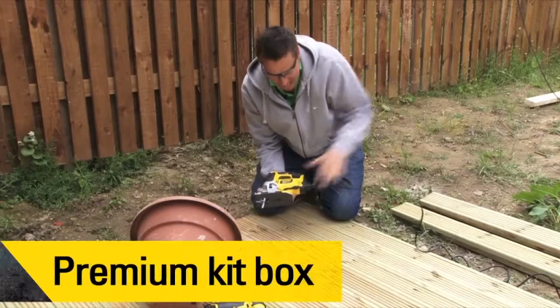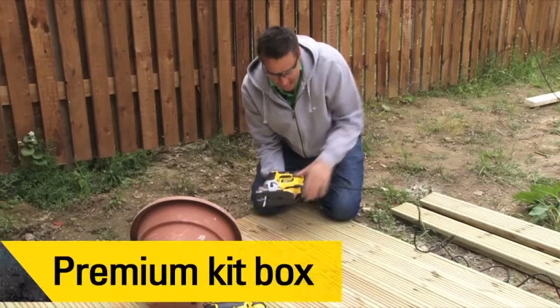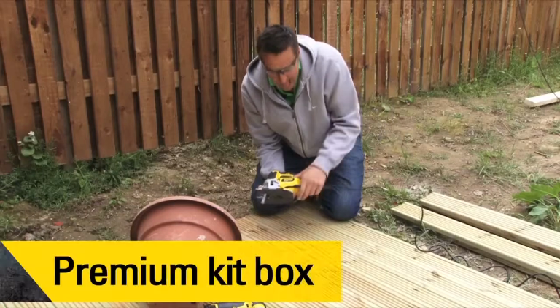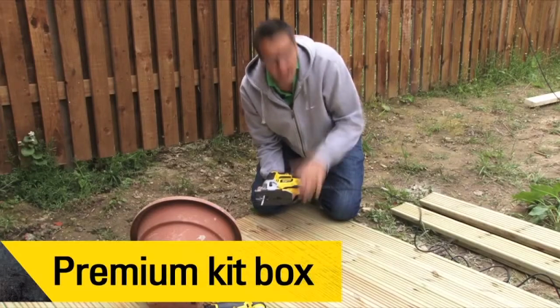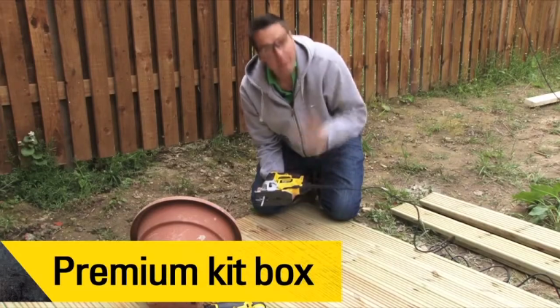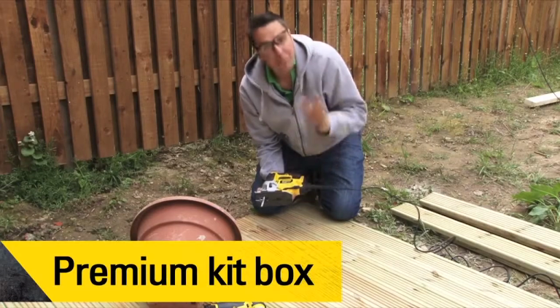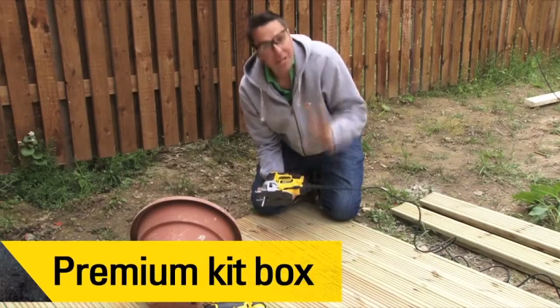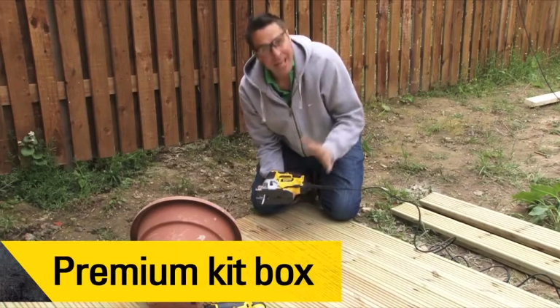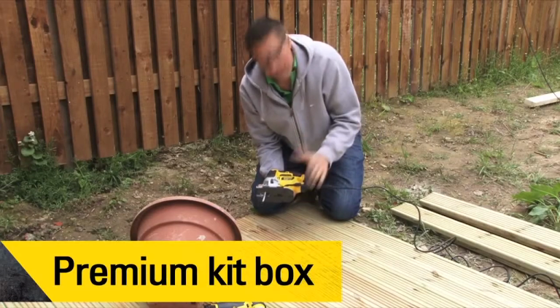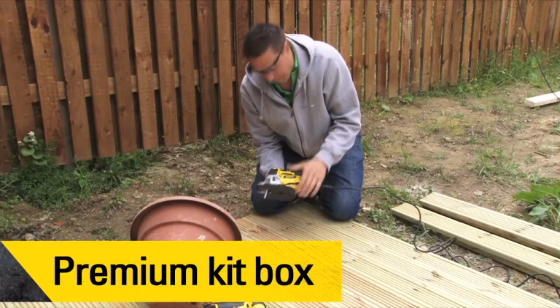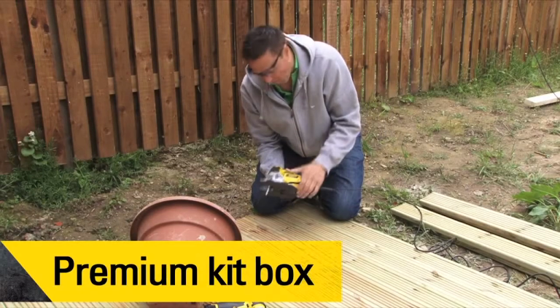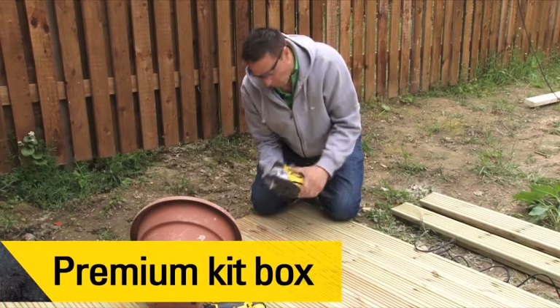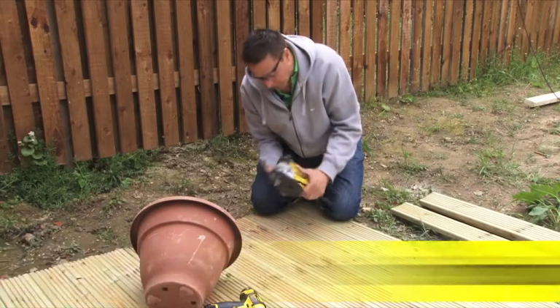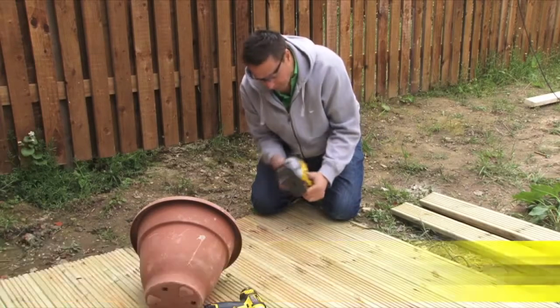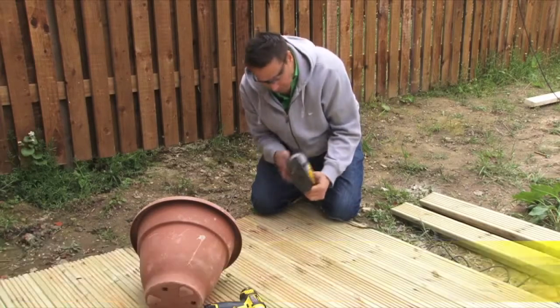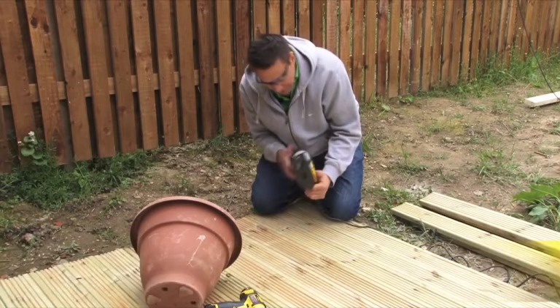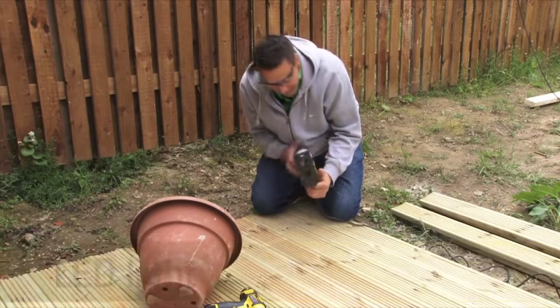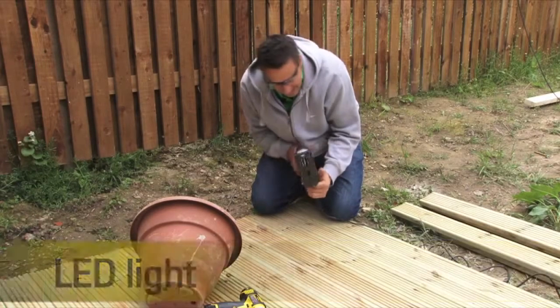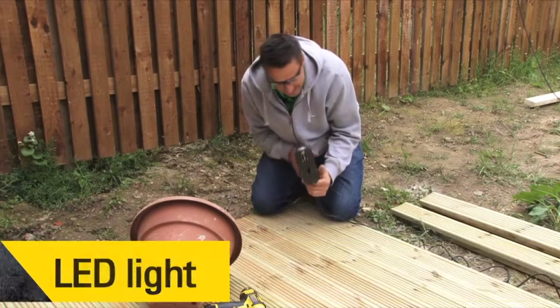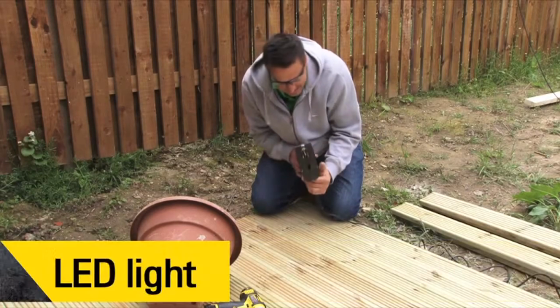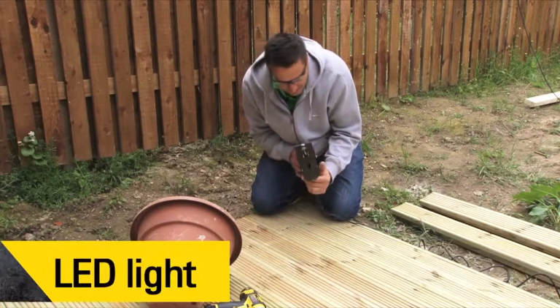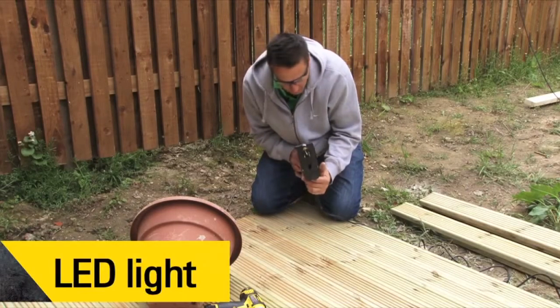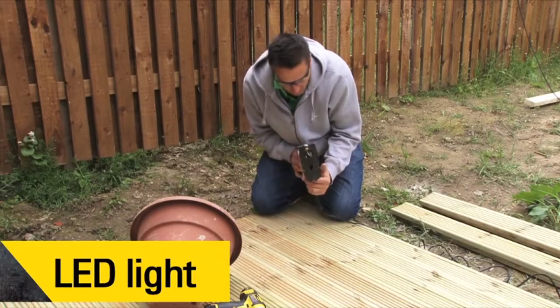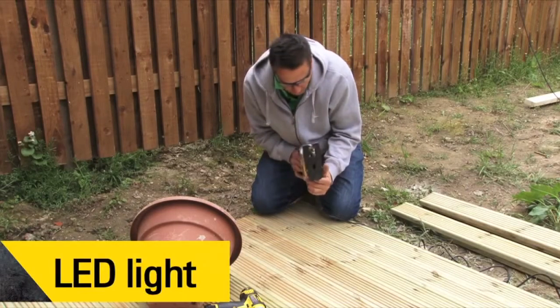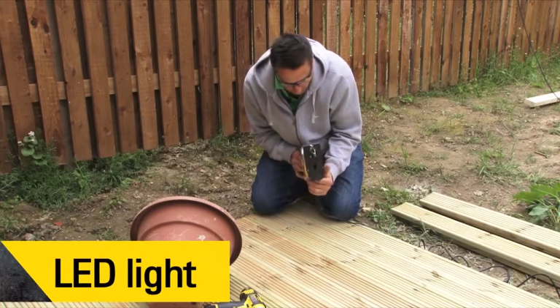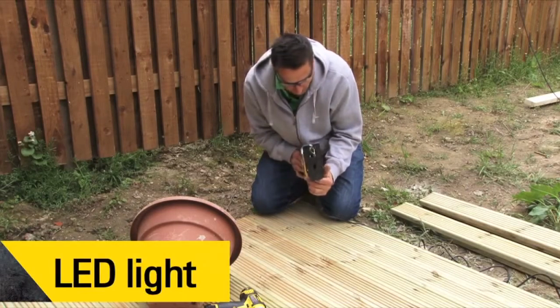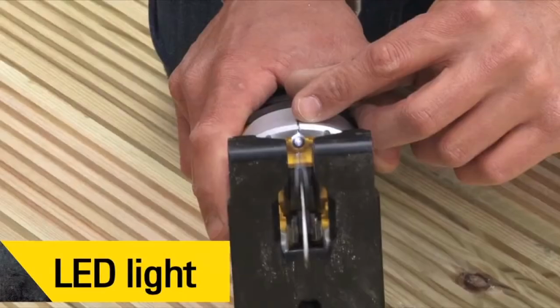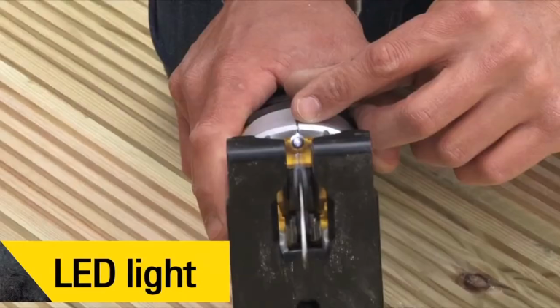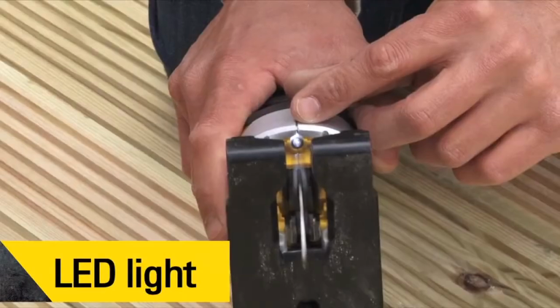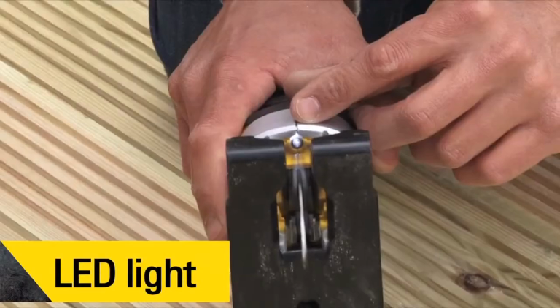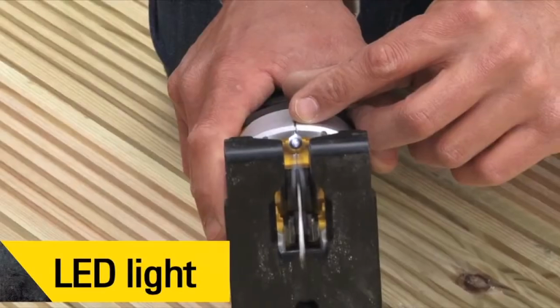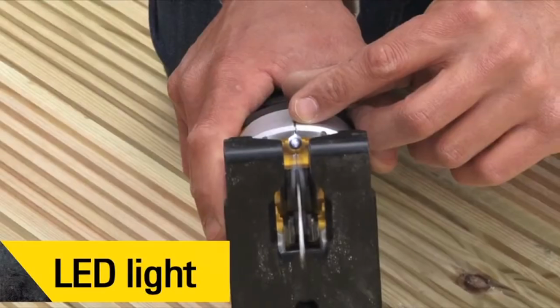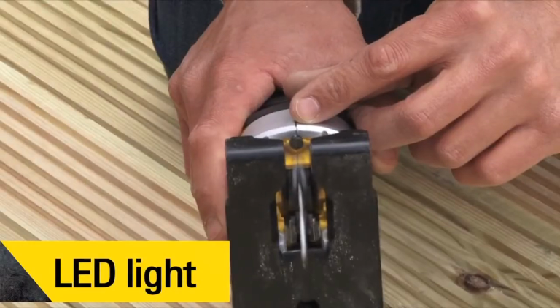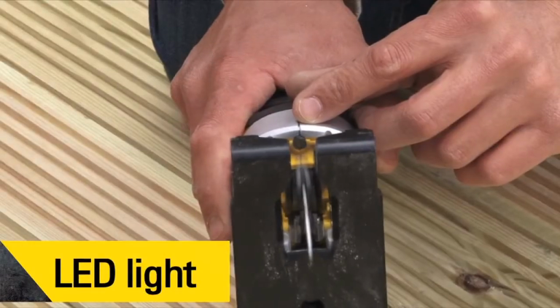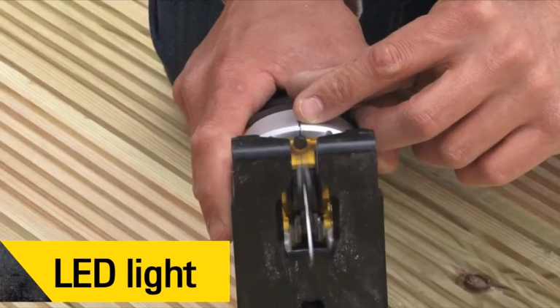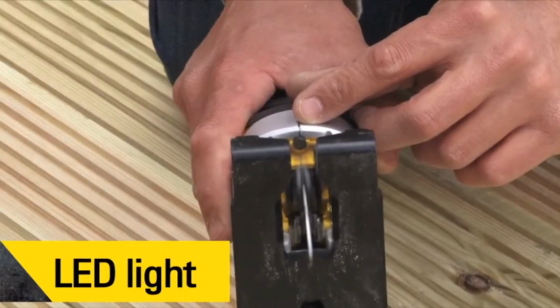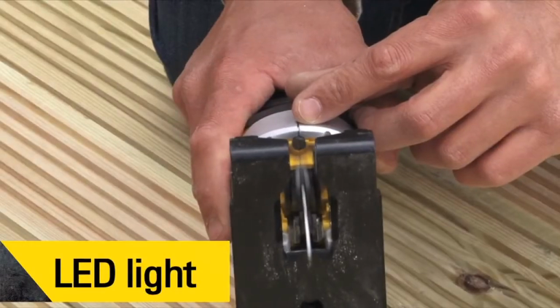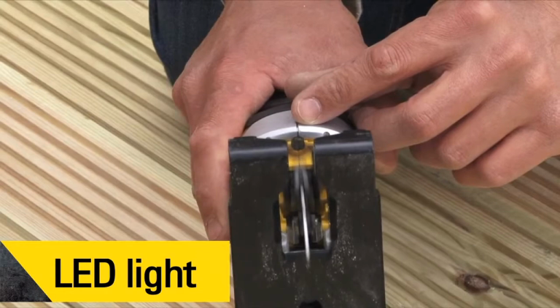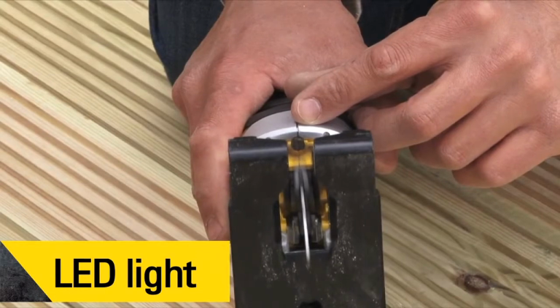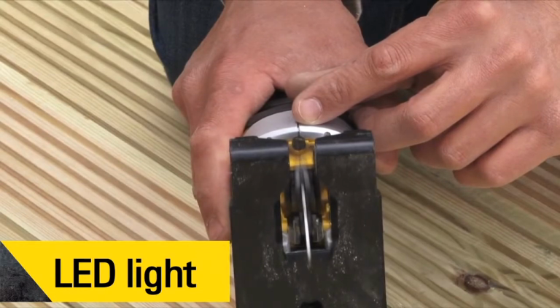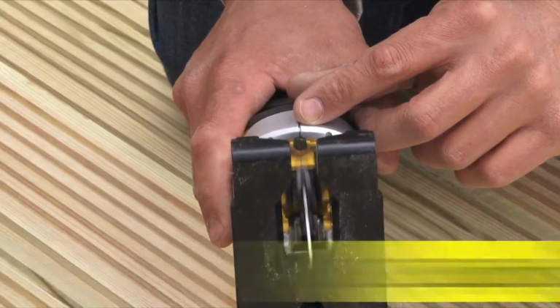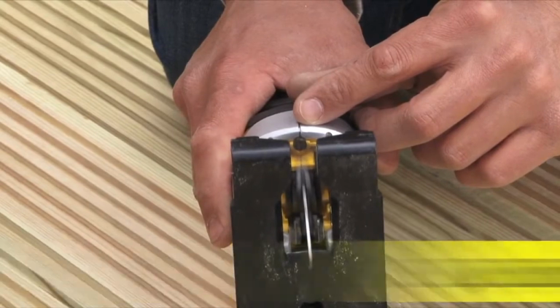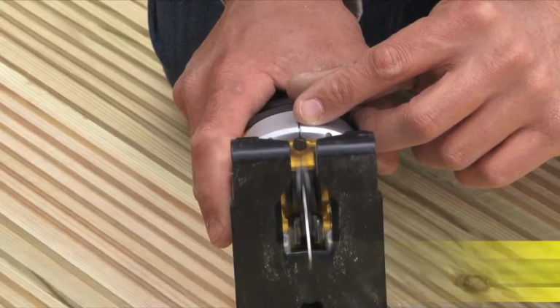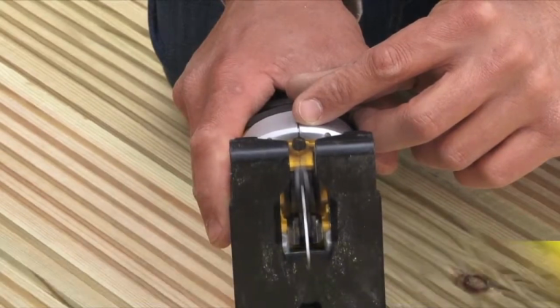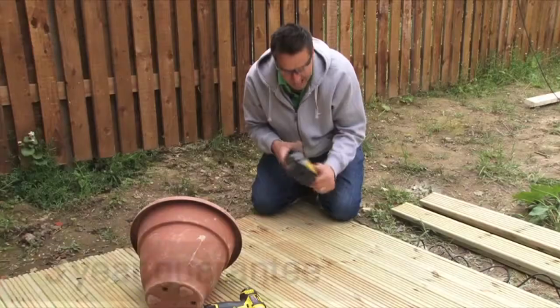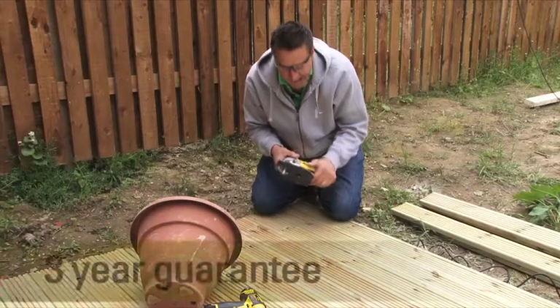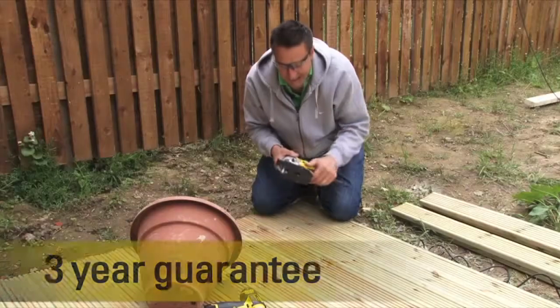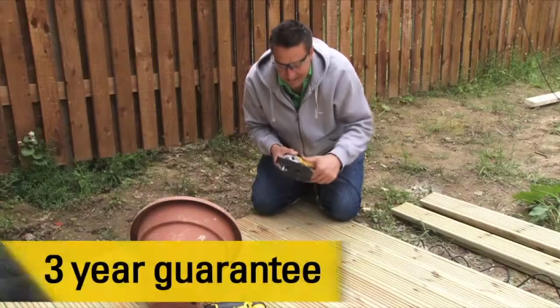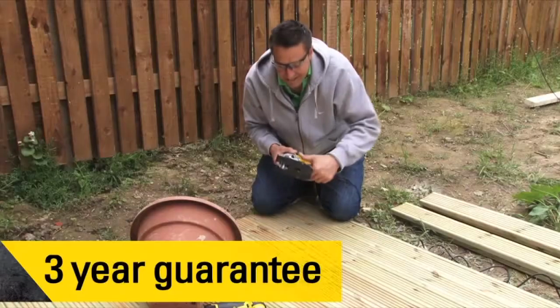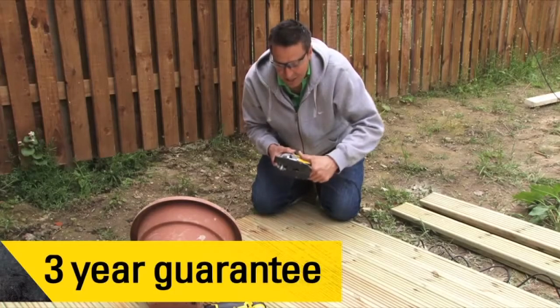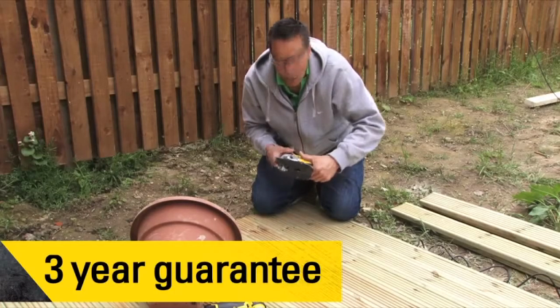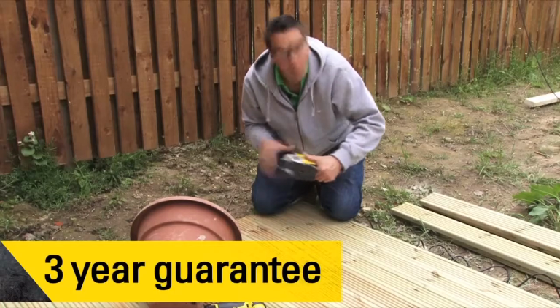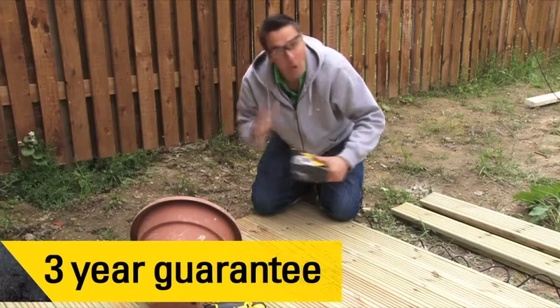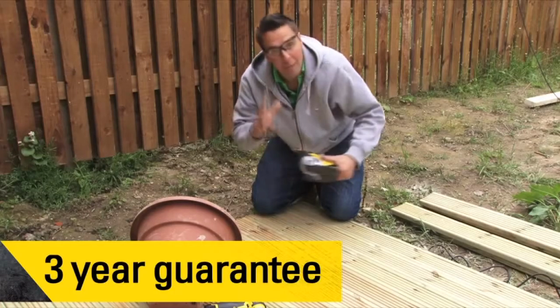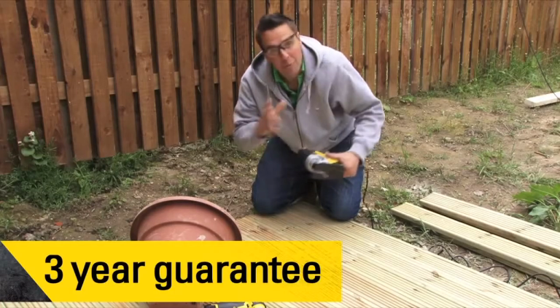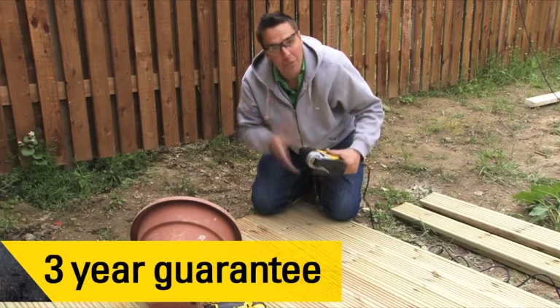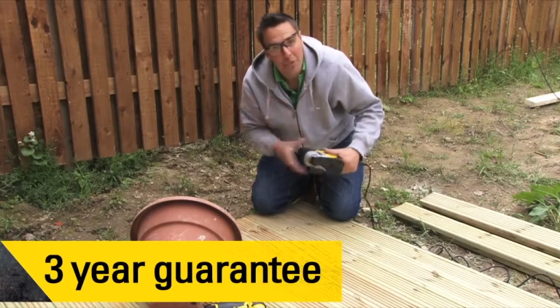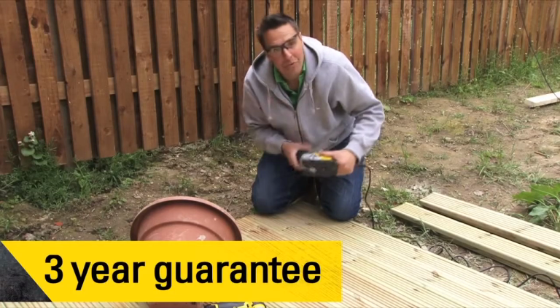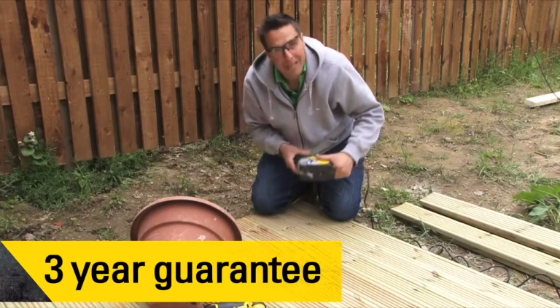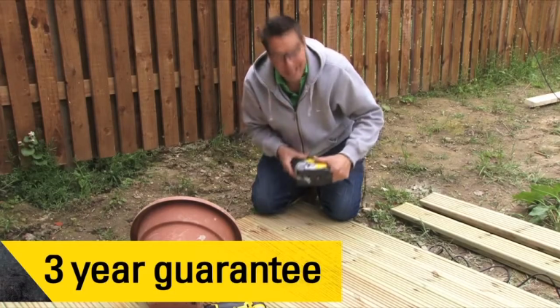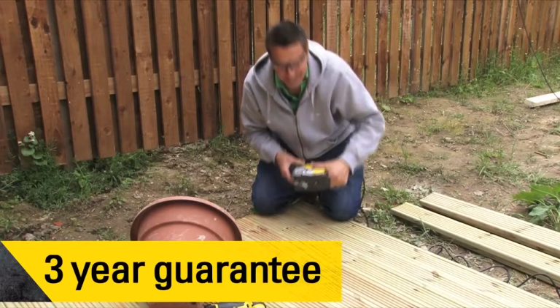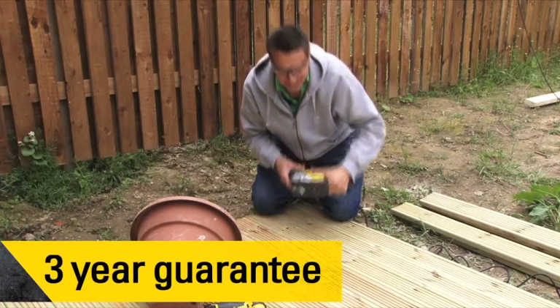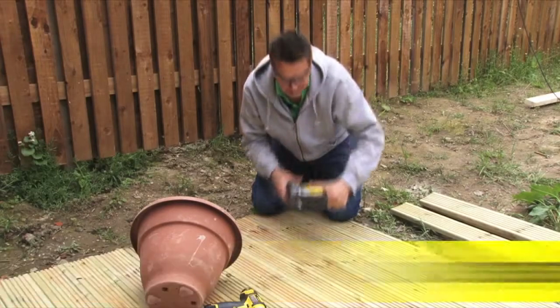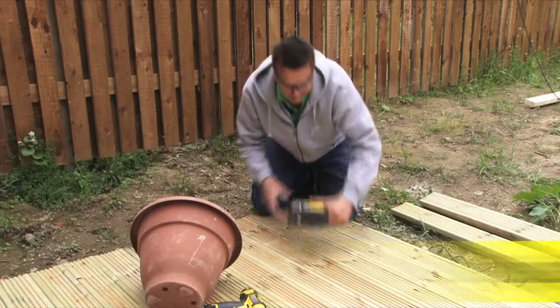It comes with a kit box, an LED work light at the front, and all comes with a three-year guarantee.